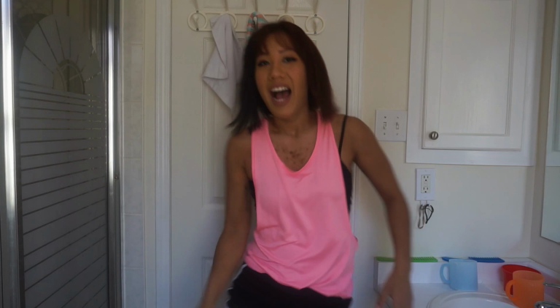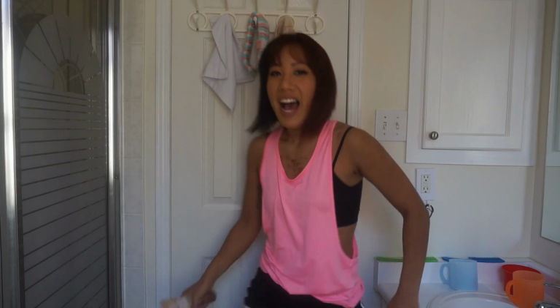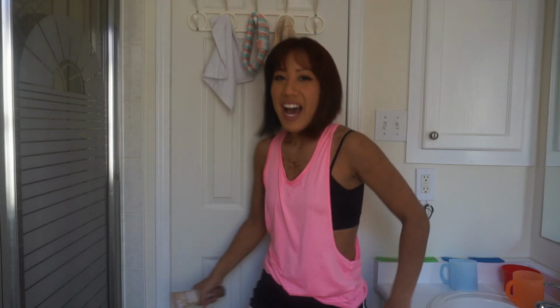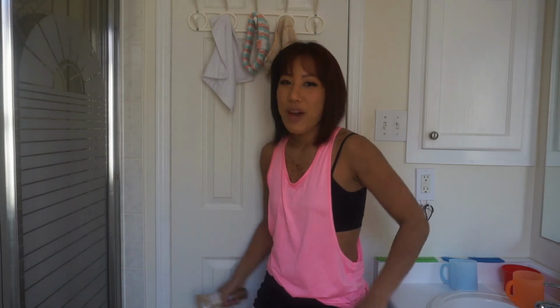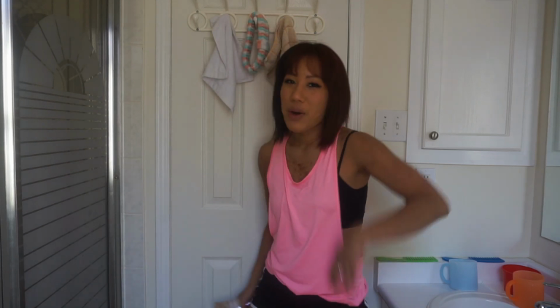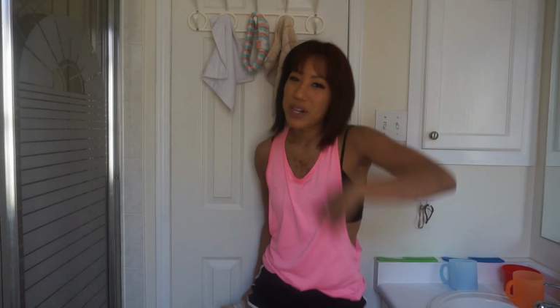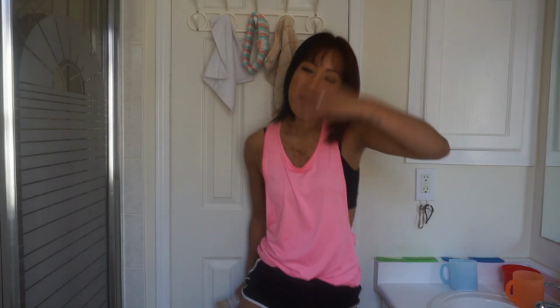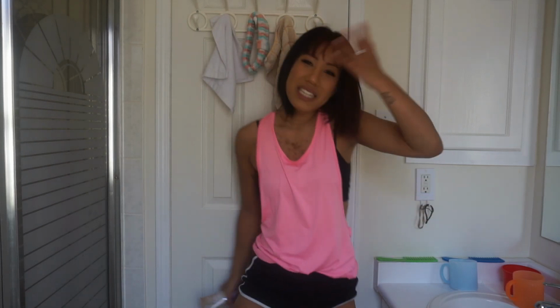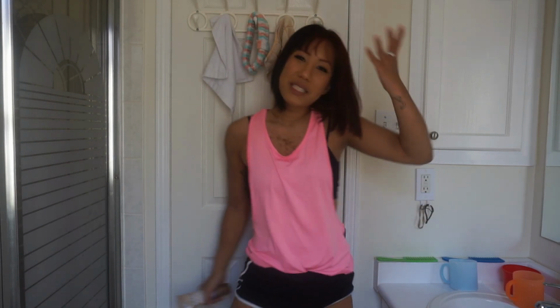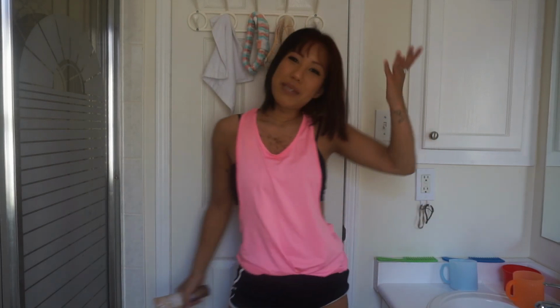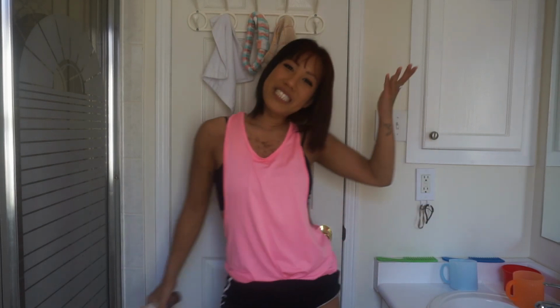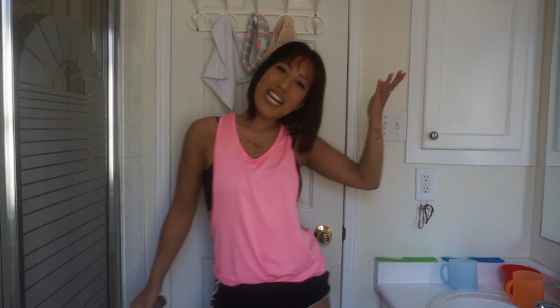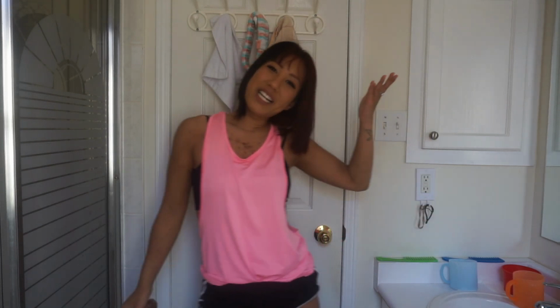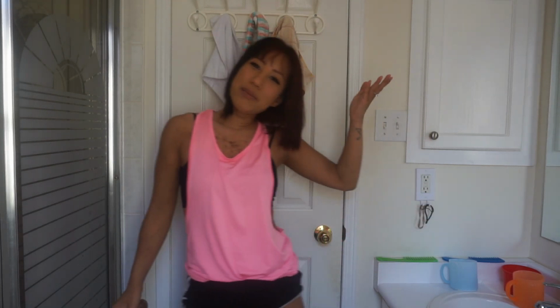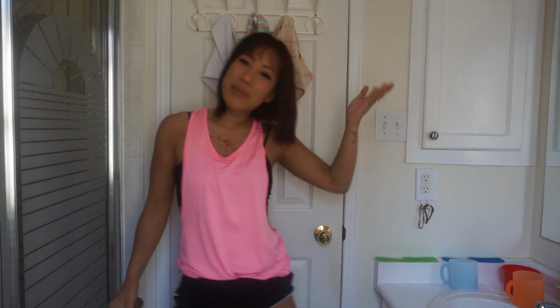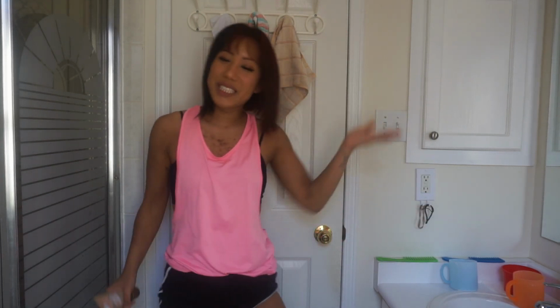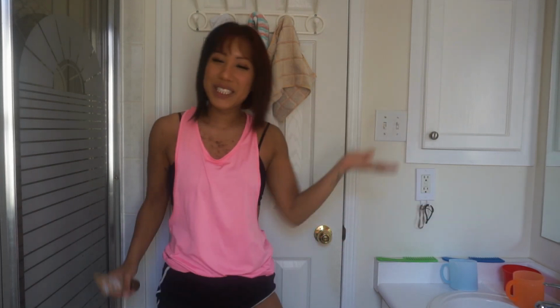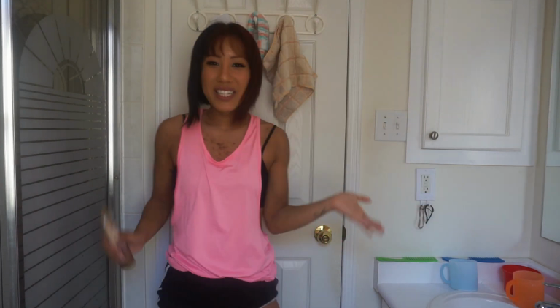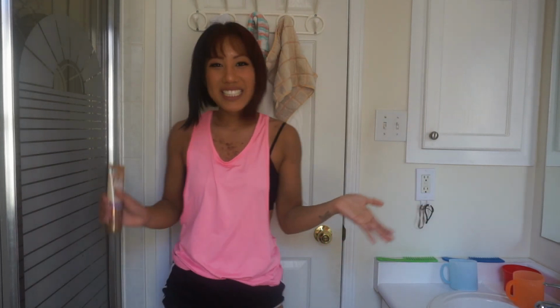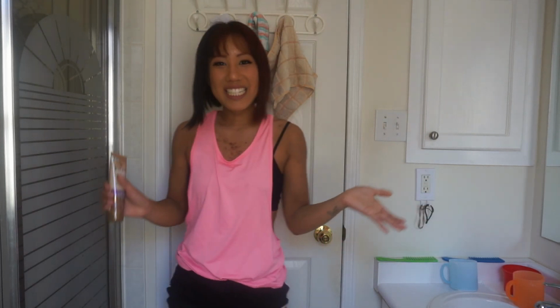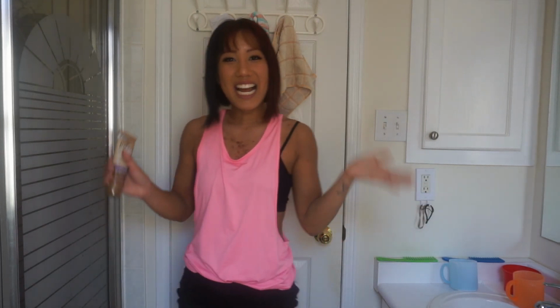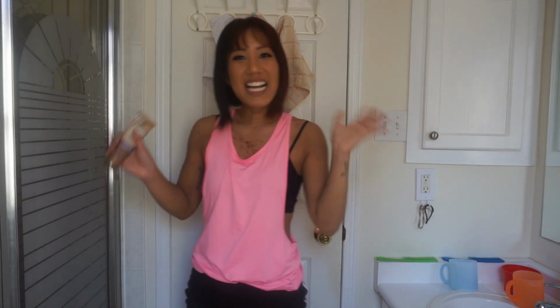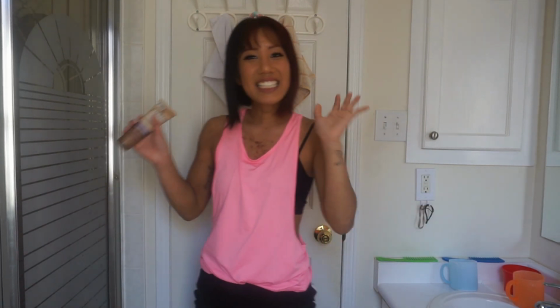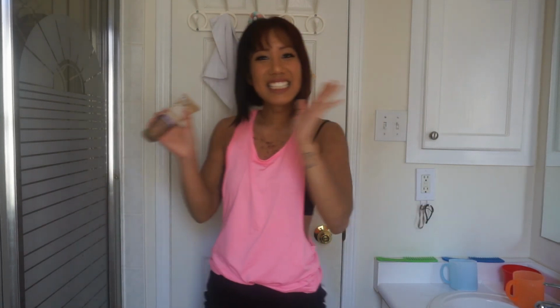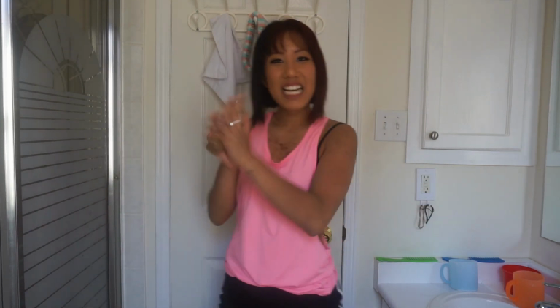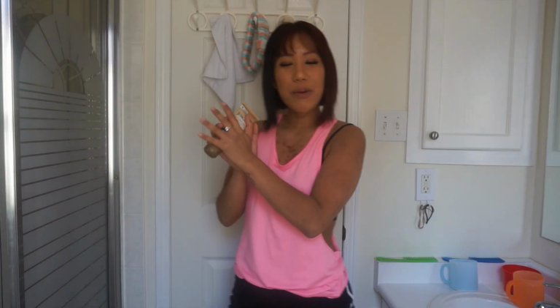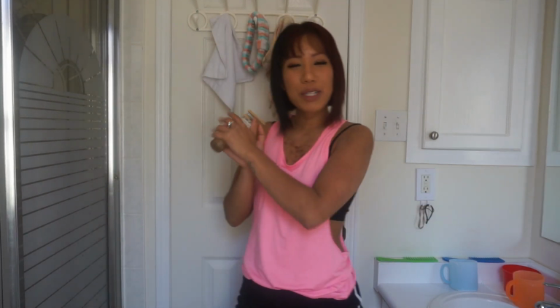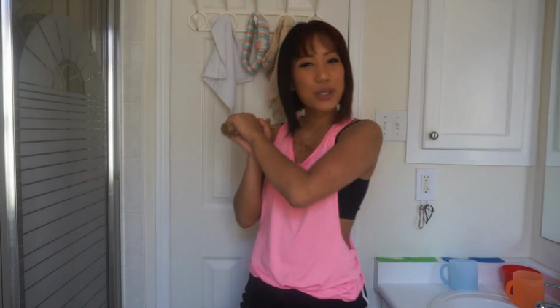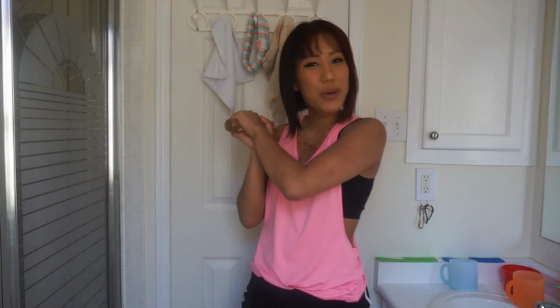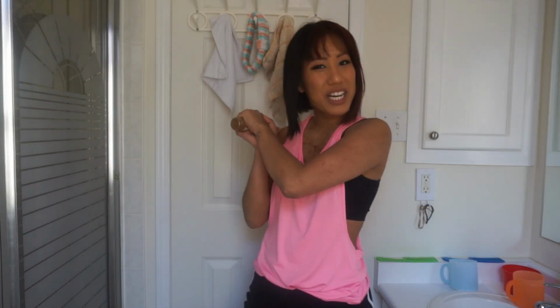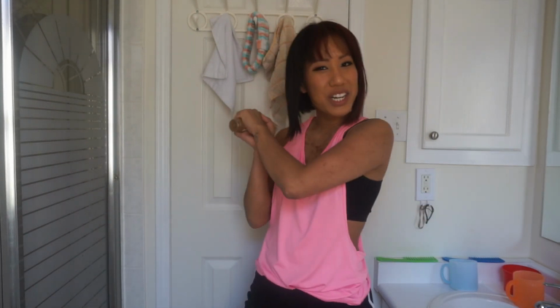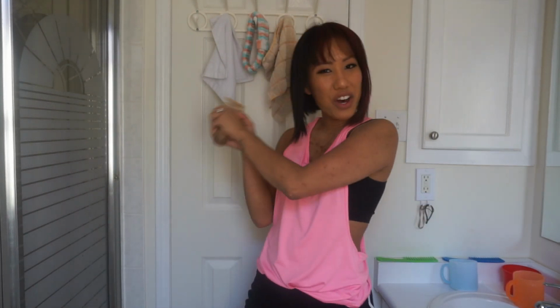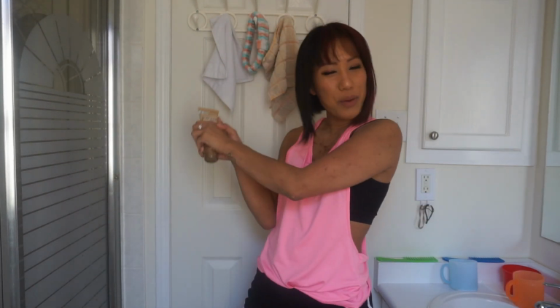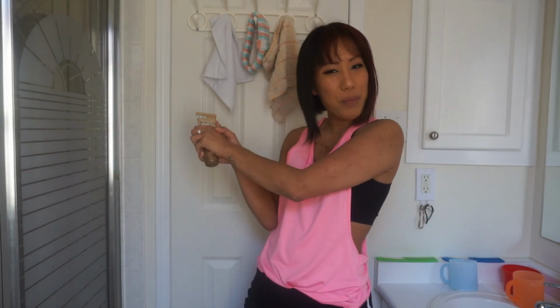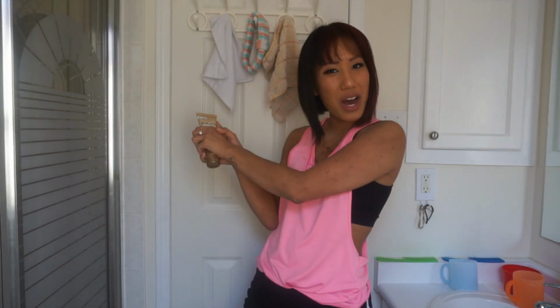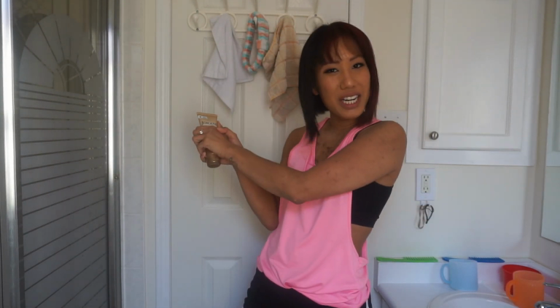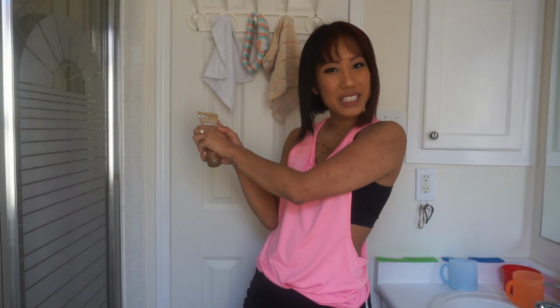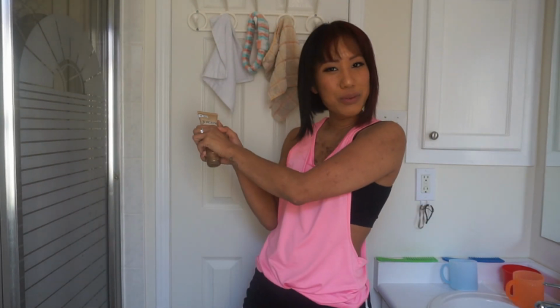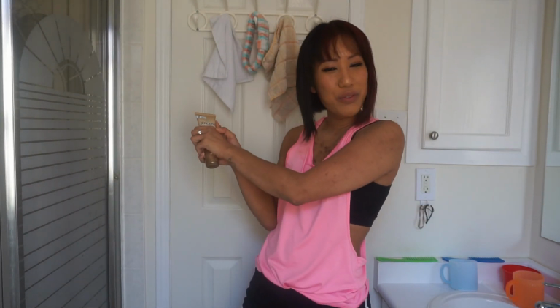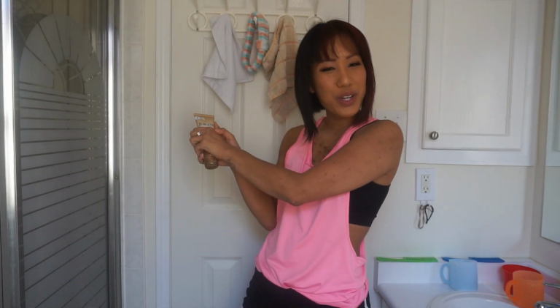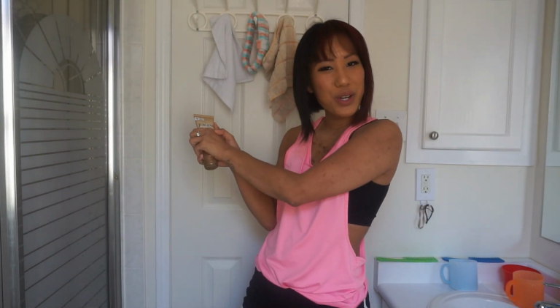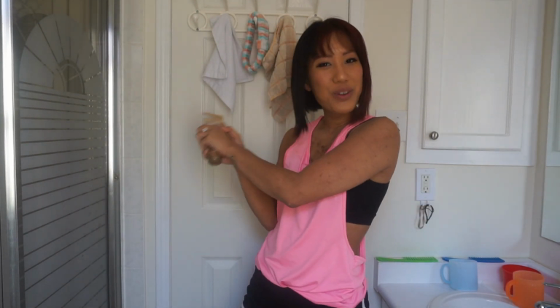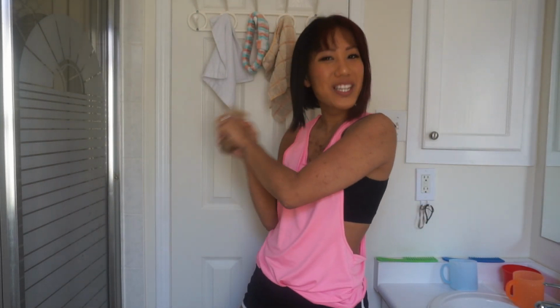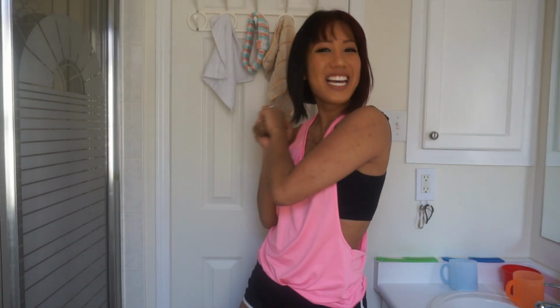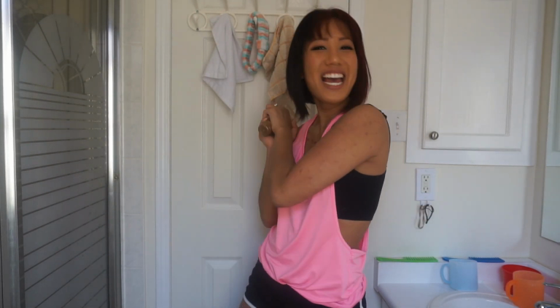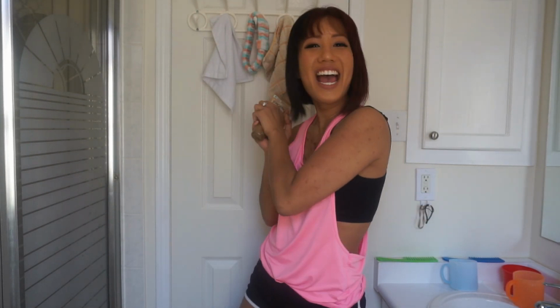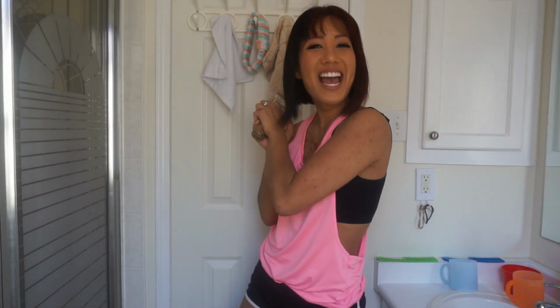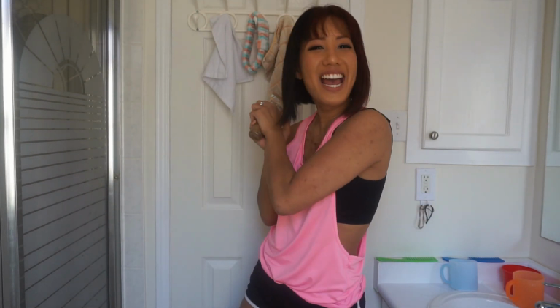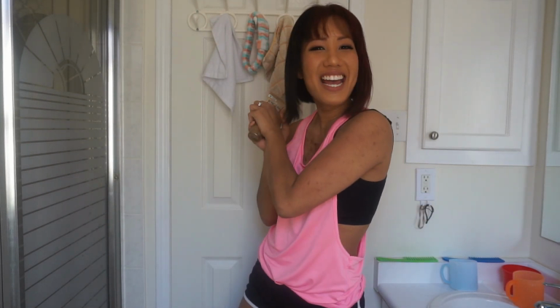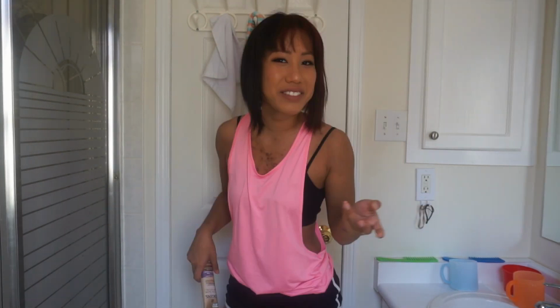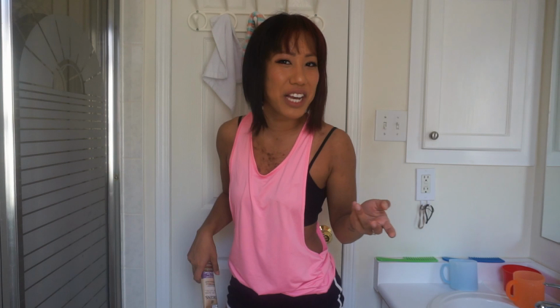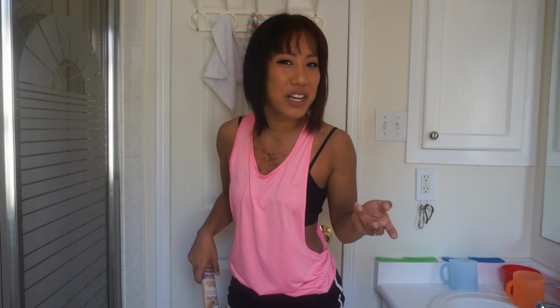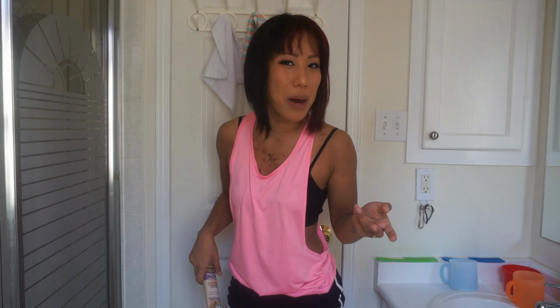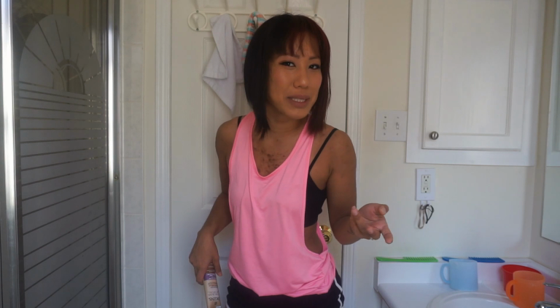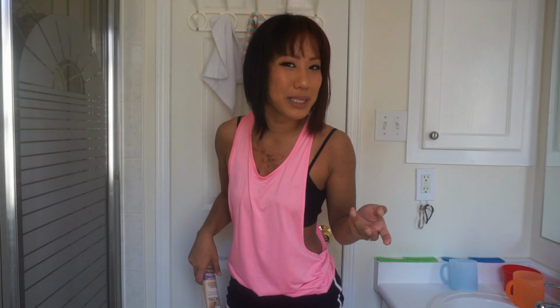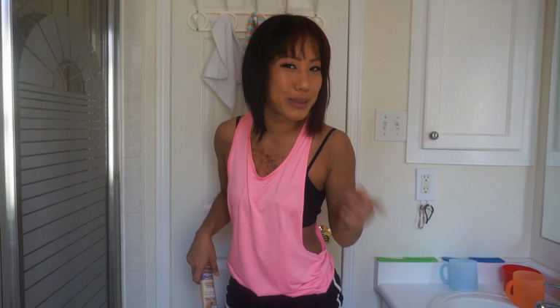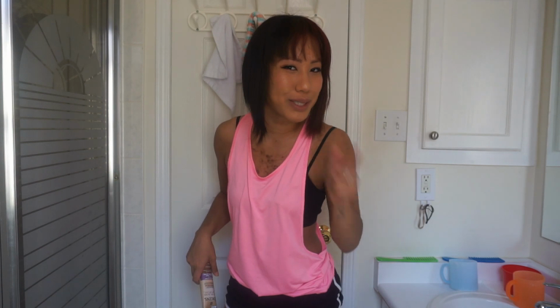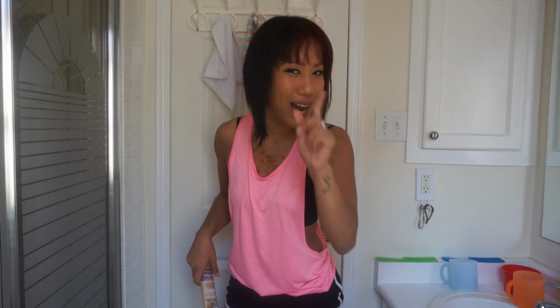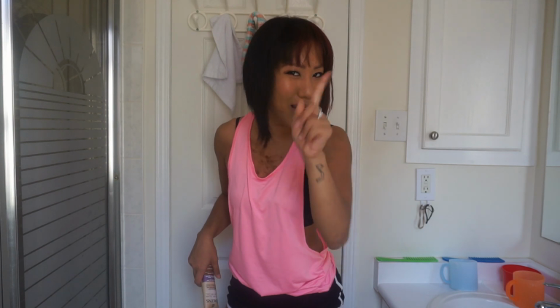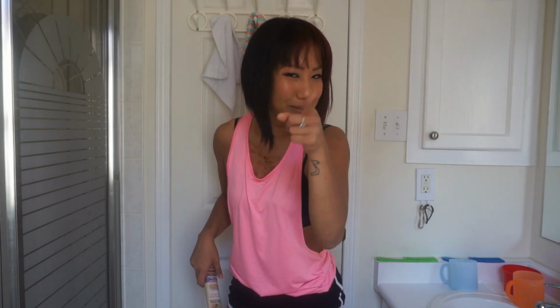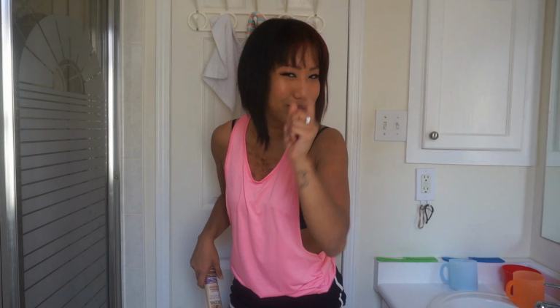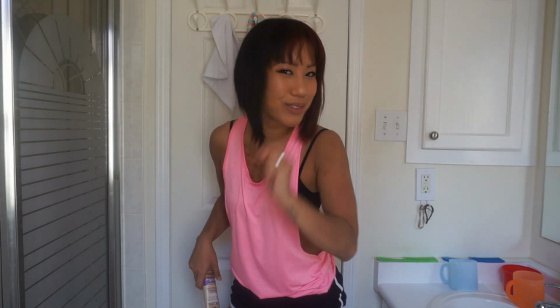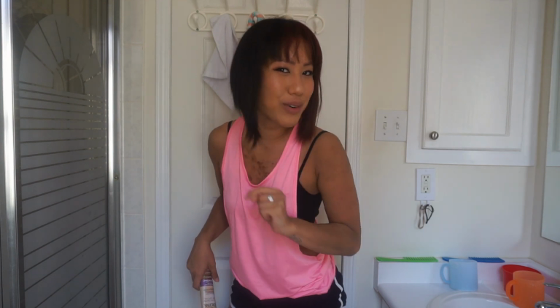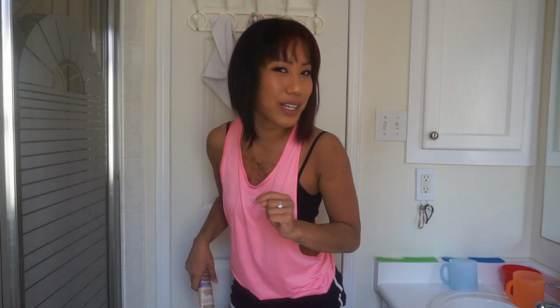Hi, welcome back to my channel — it's Salisa — and today we're doing another product review! Like, comment, subscribe, ring that notification button.